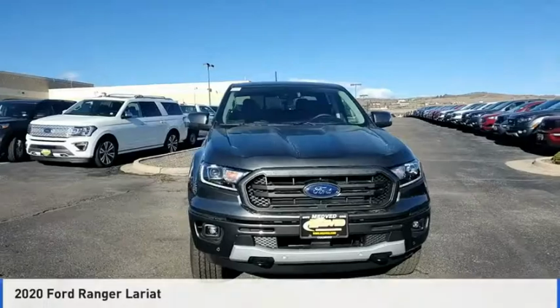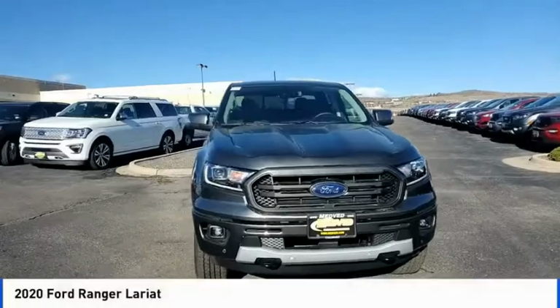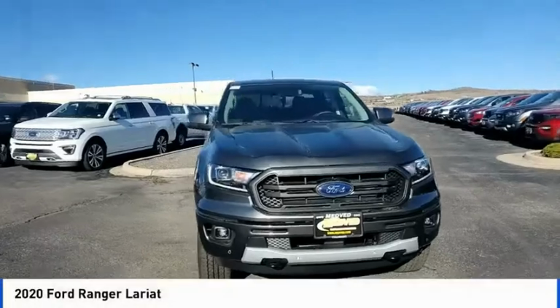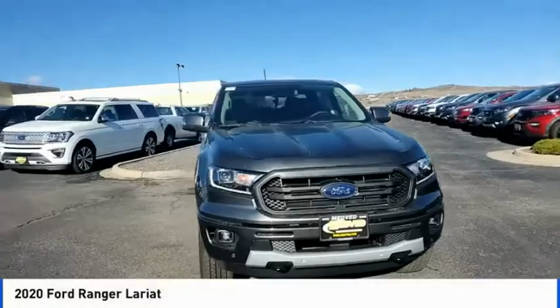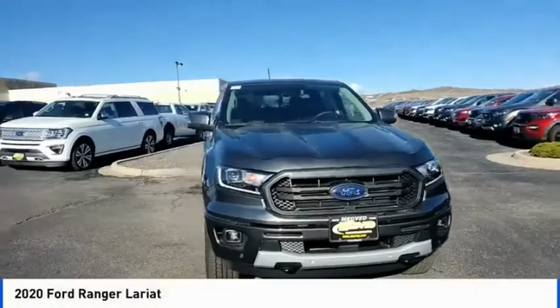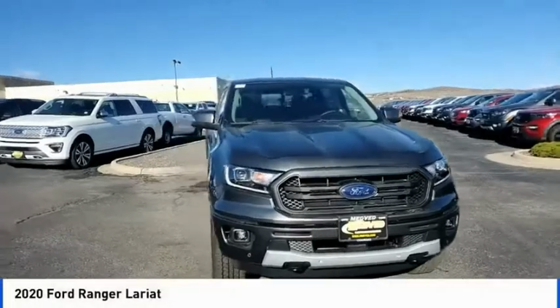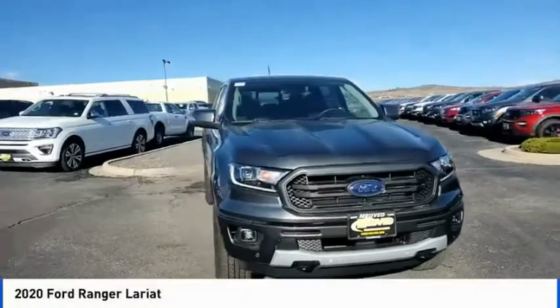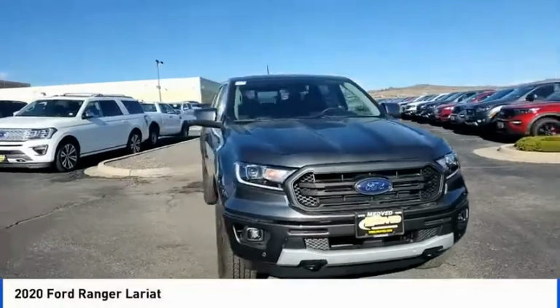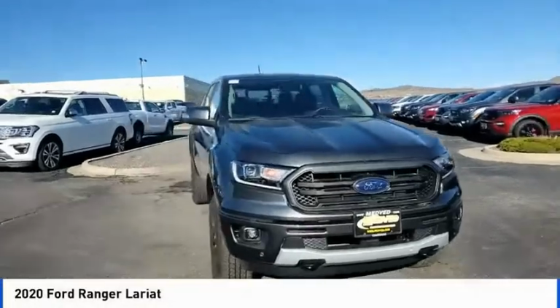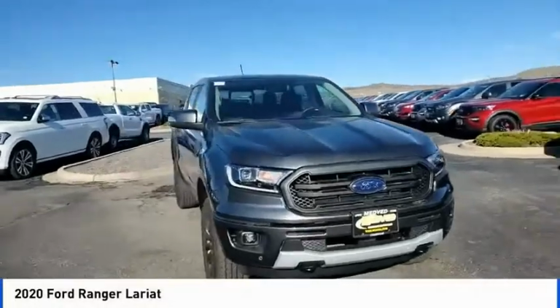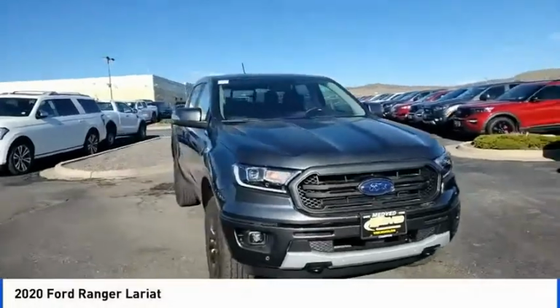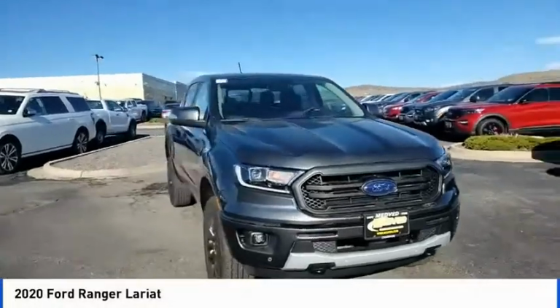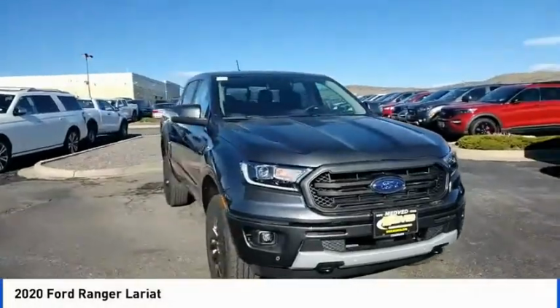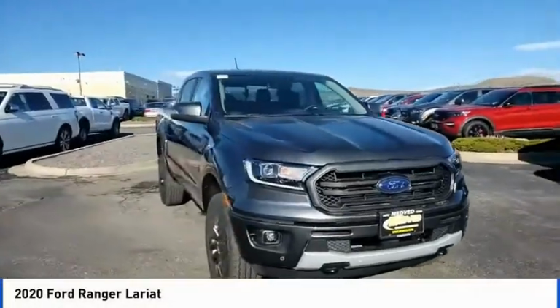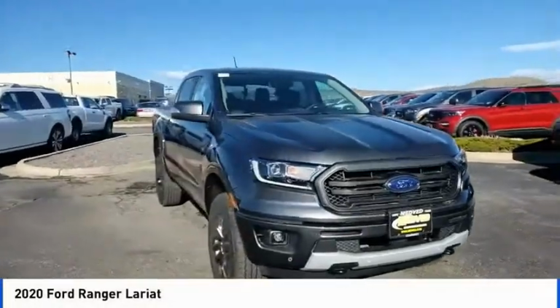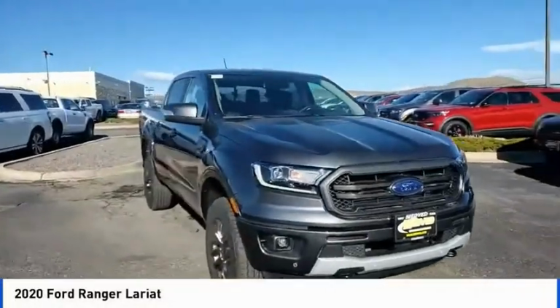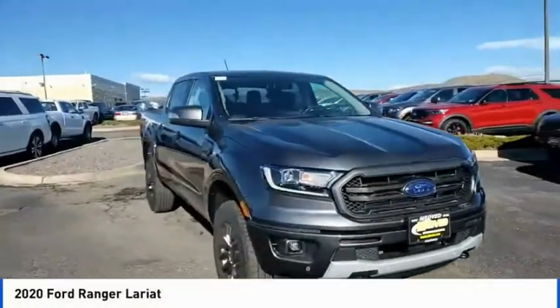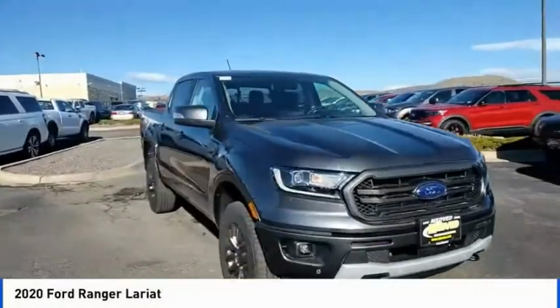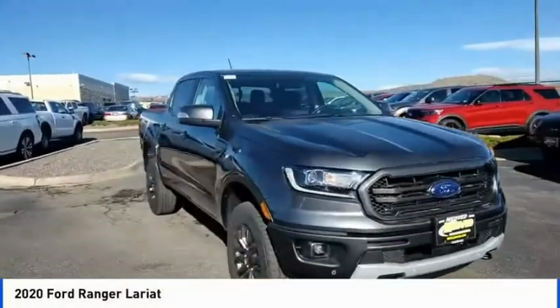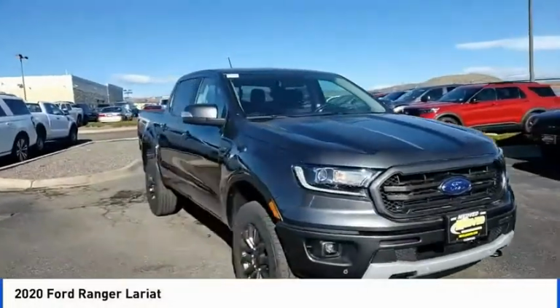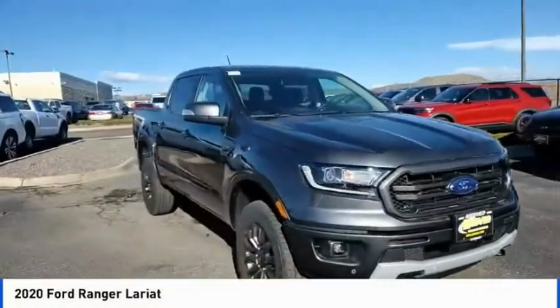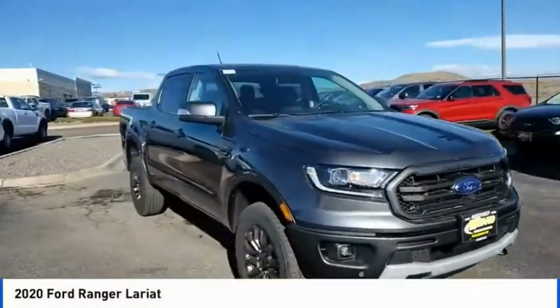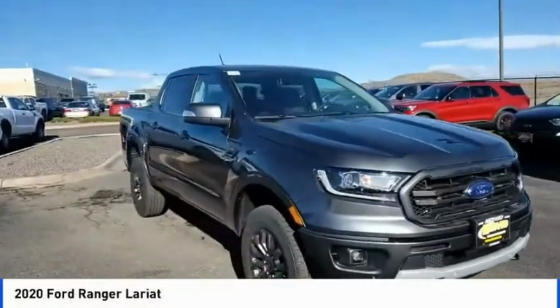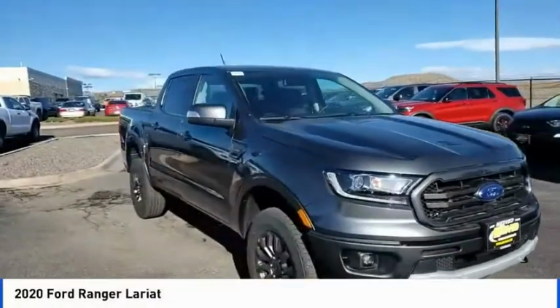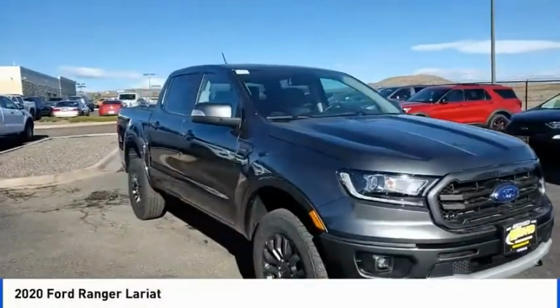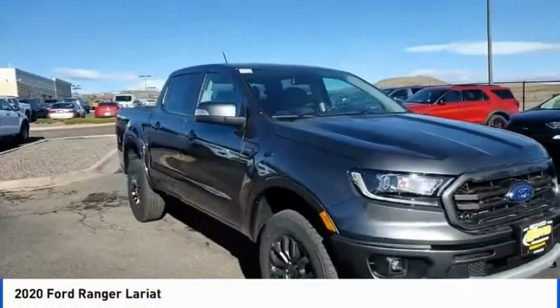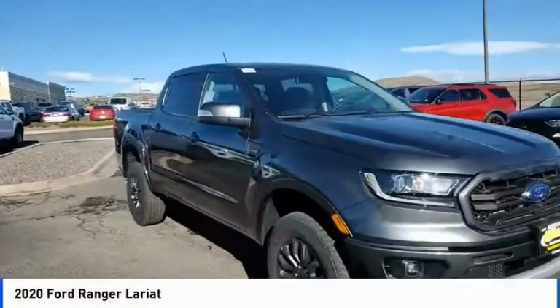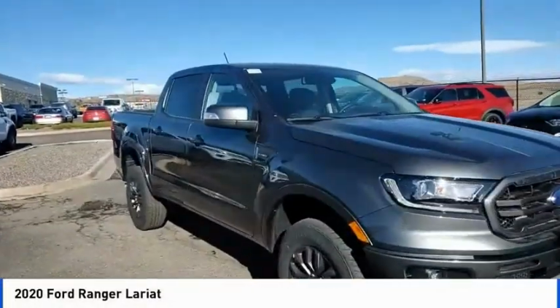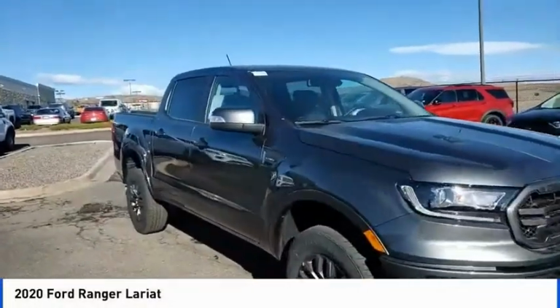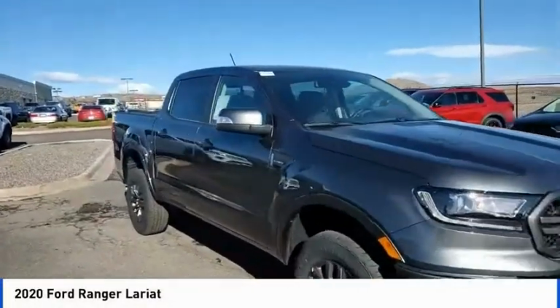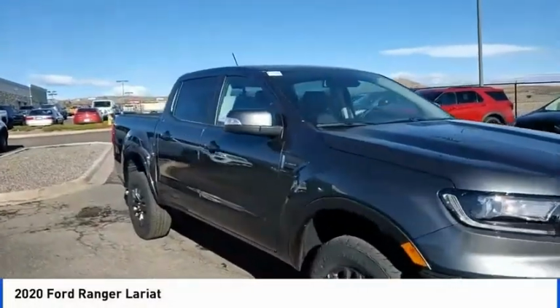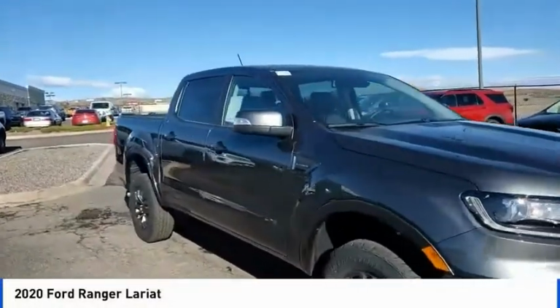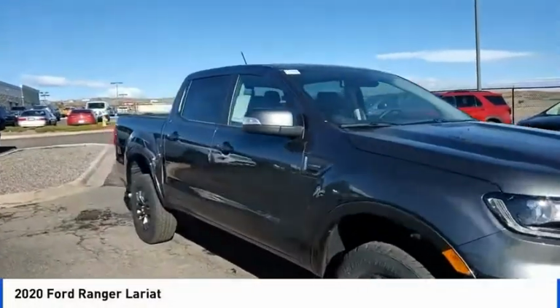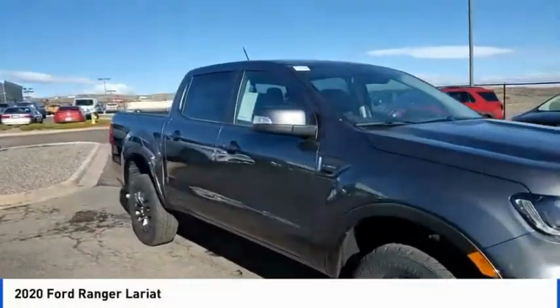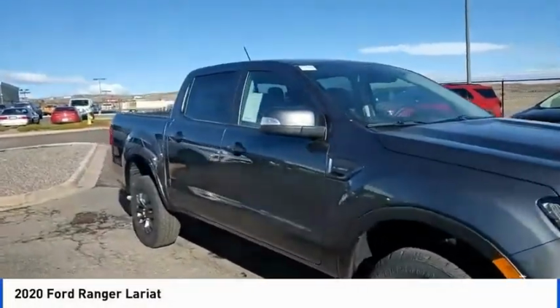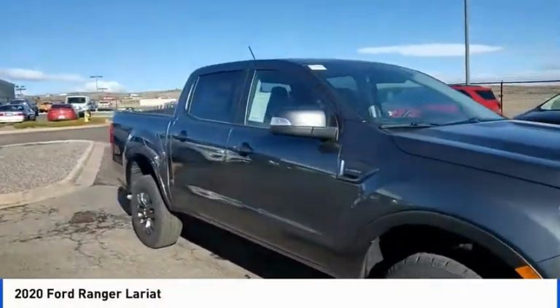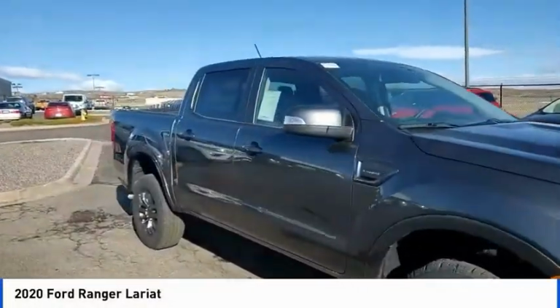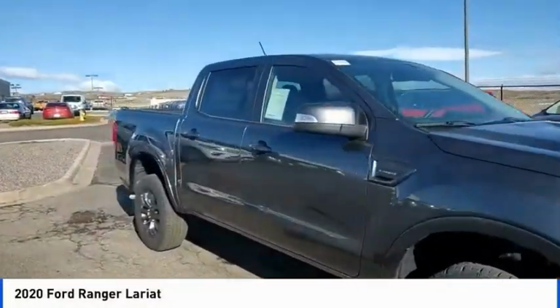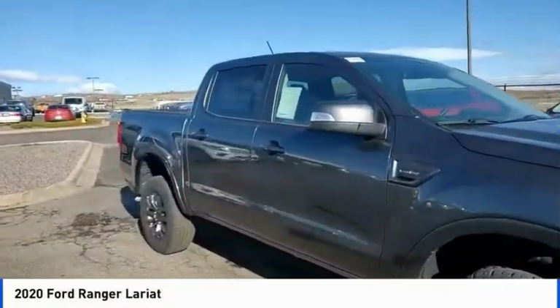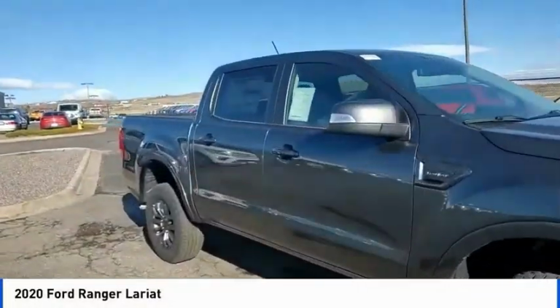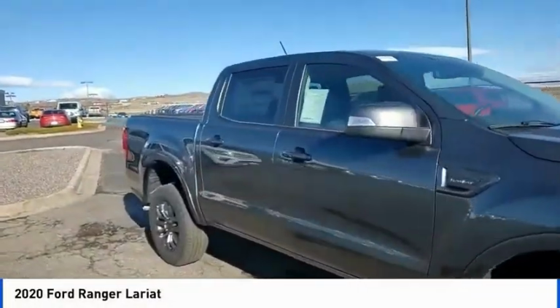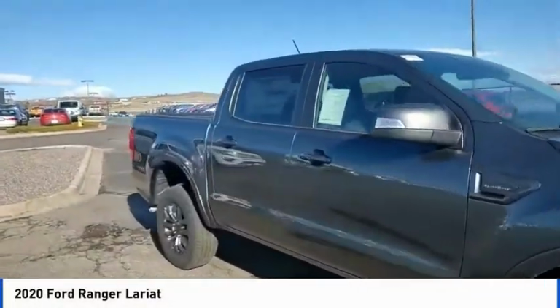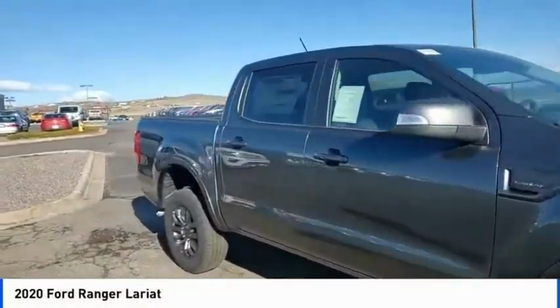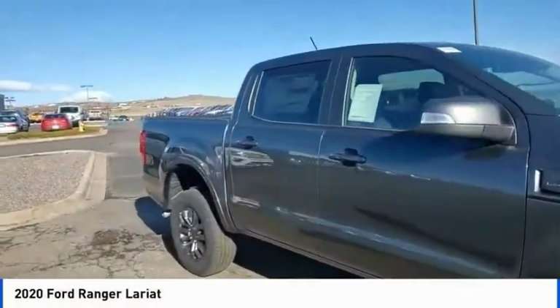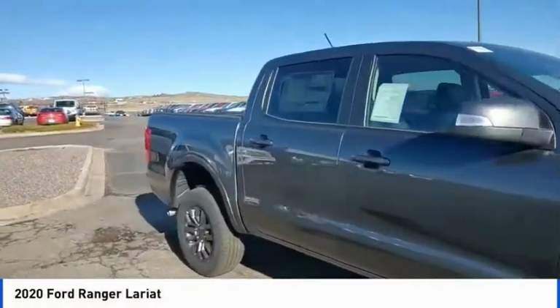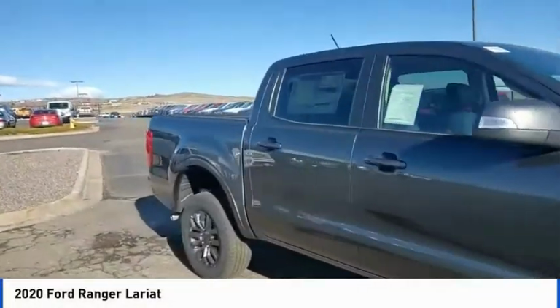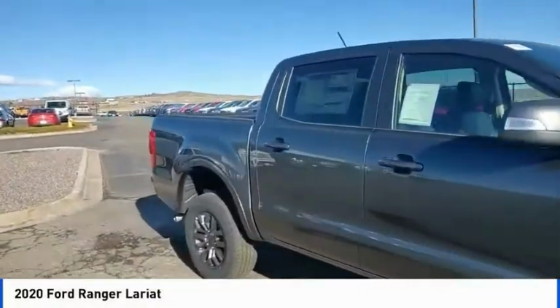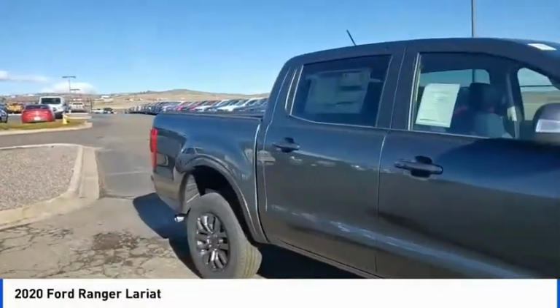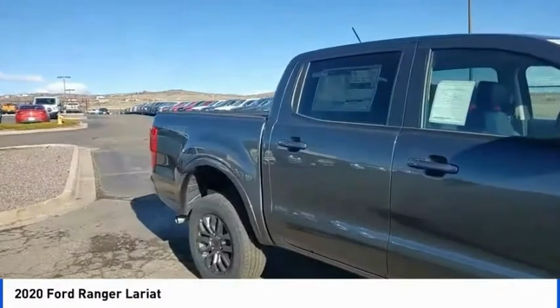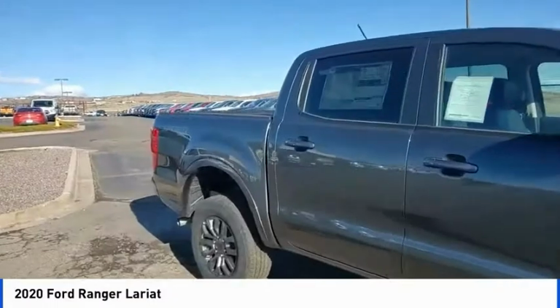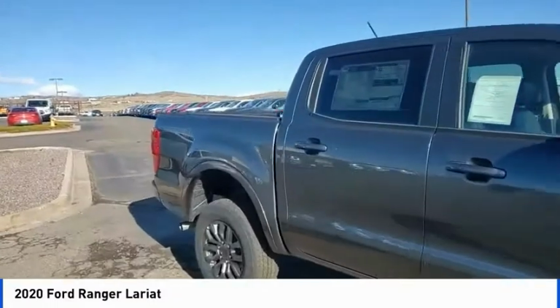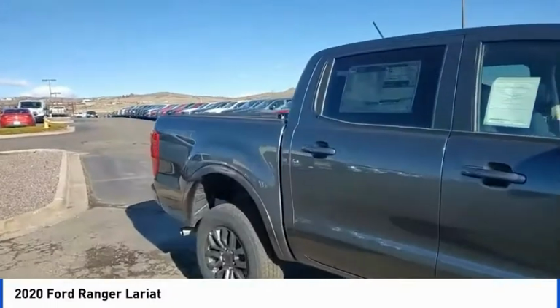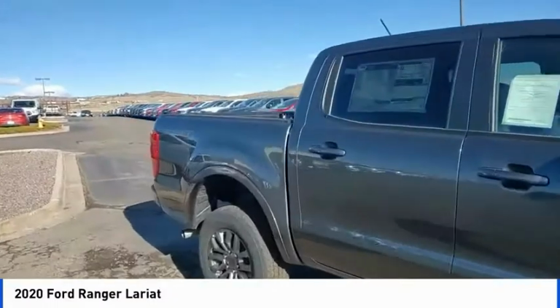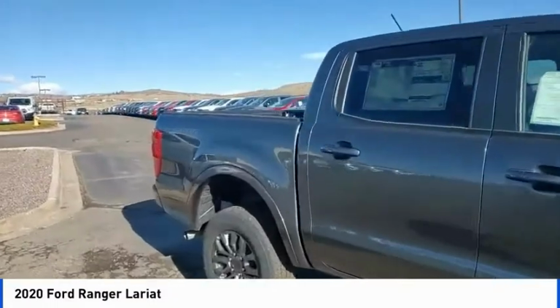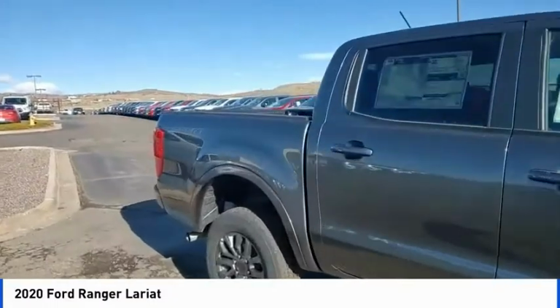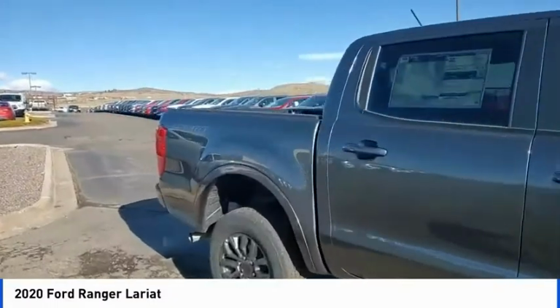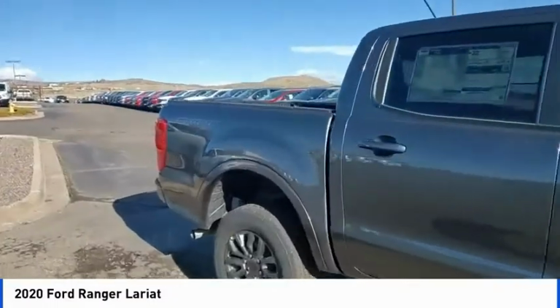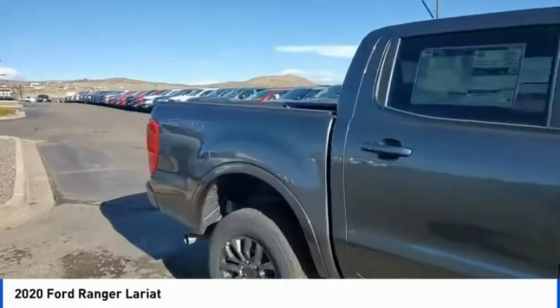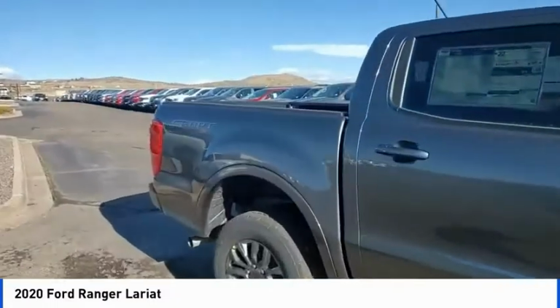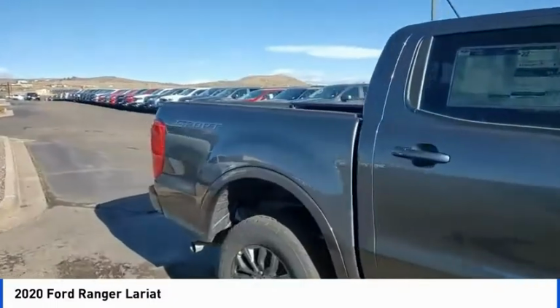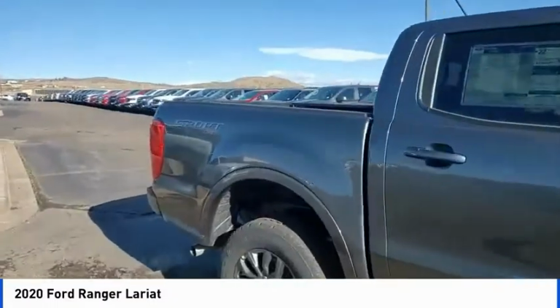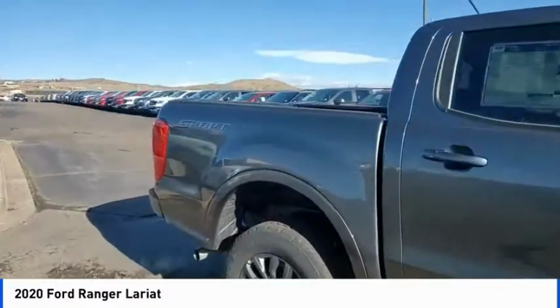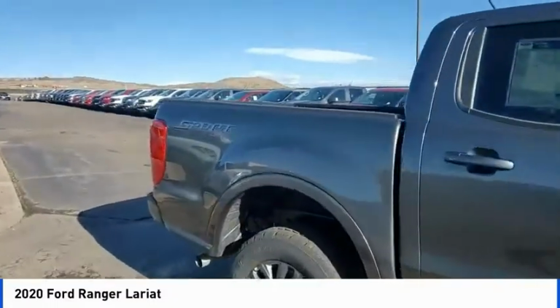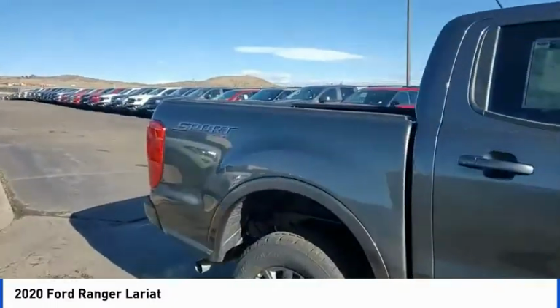Take a ride in the 2020 Ranger. Tough inside and out, Ranger proves its mettle.